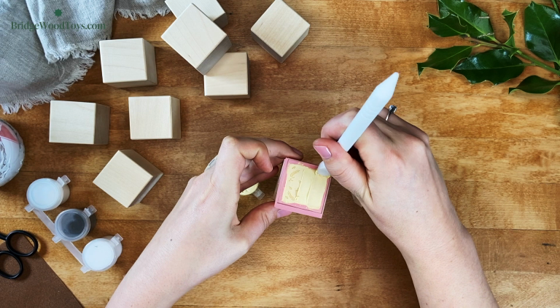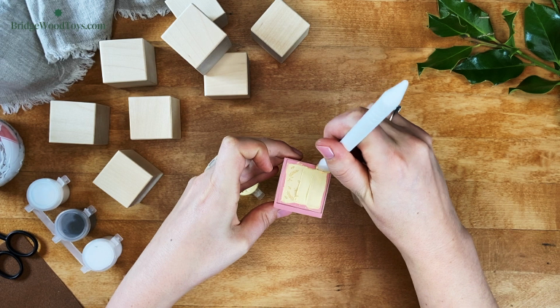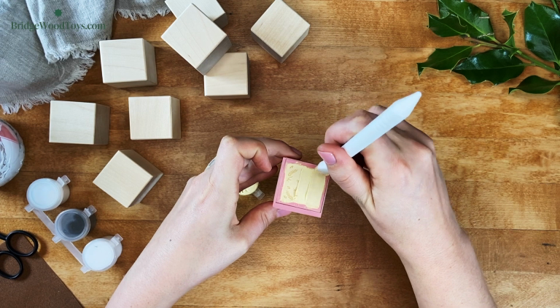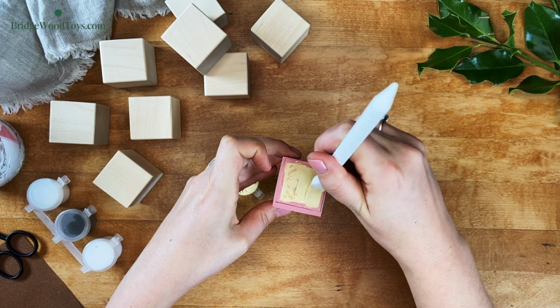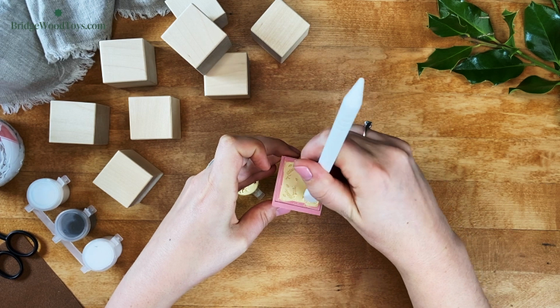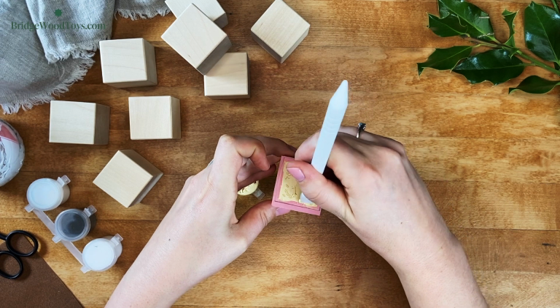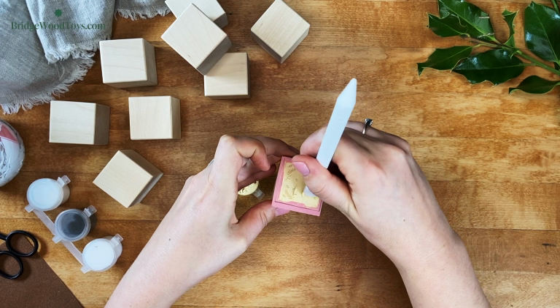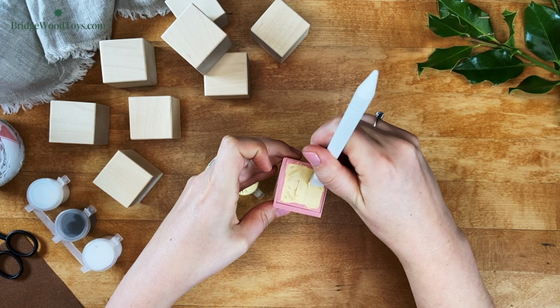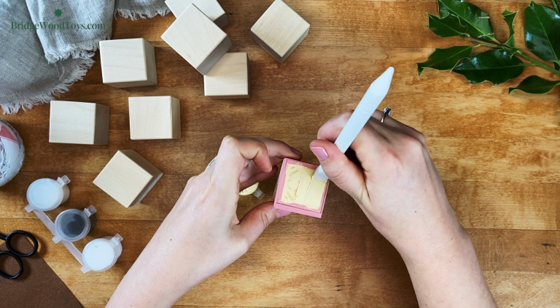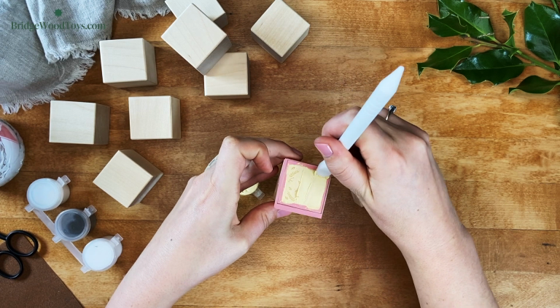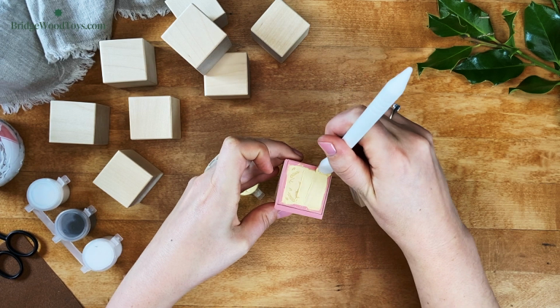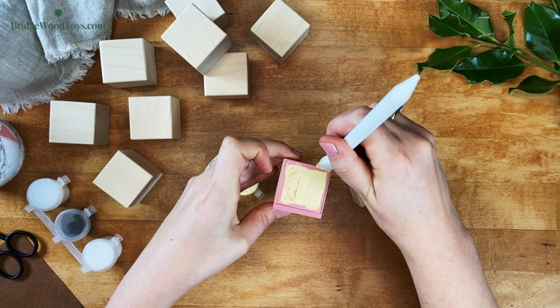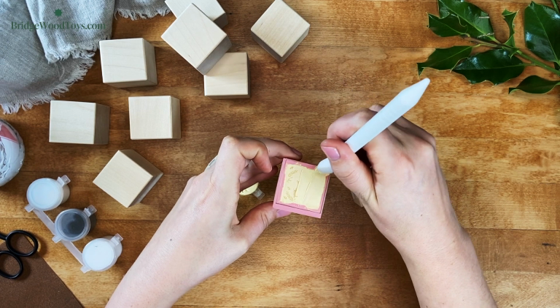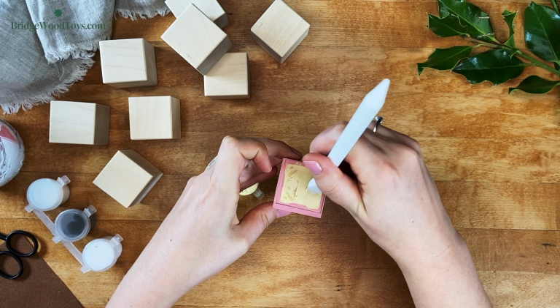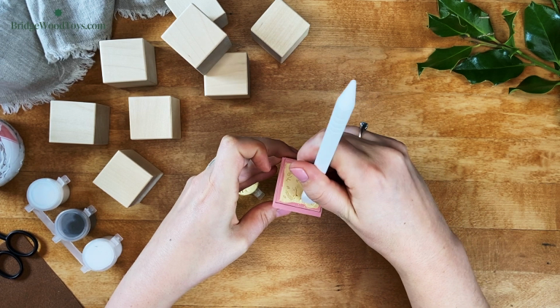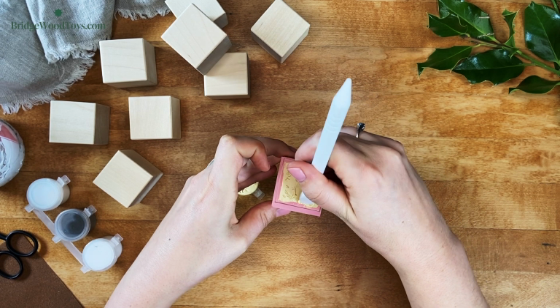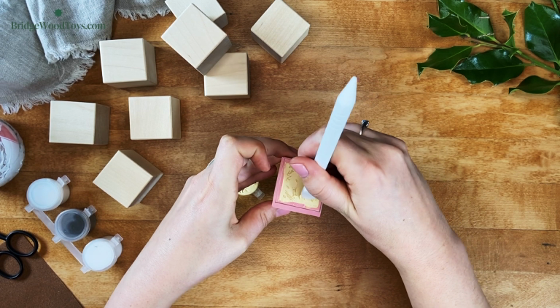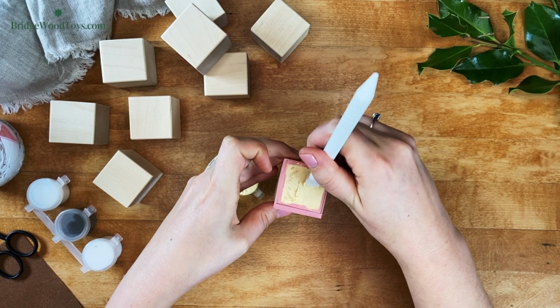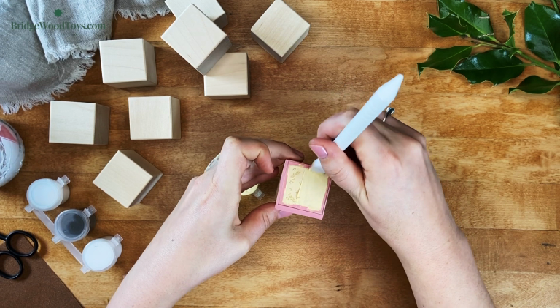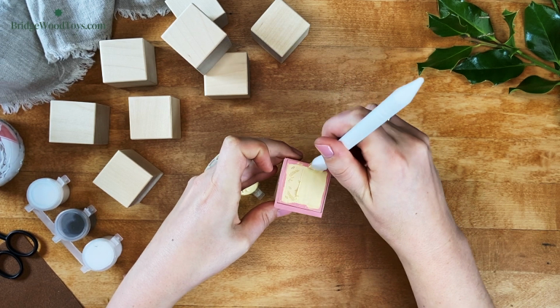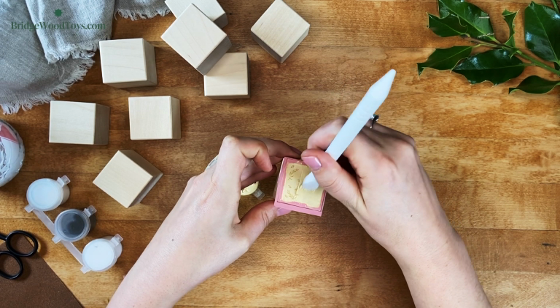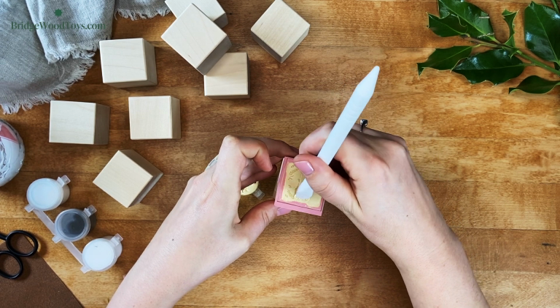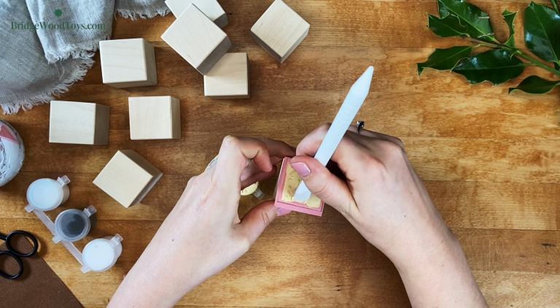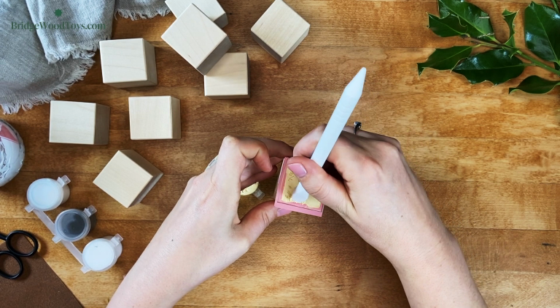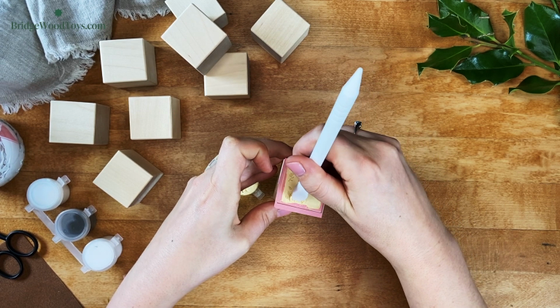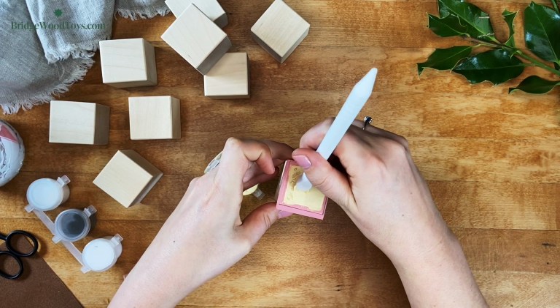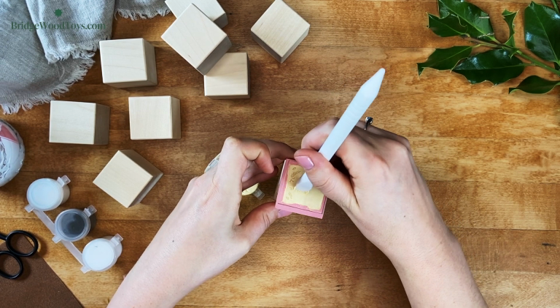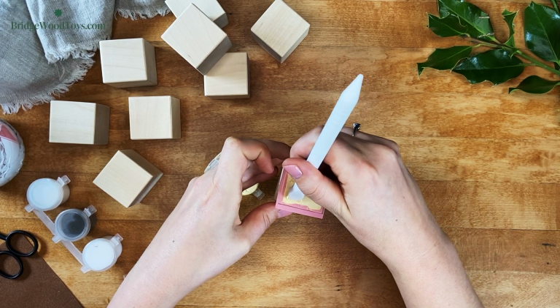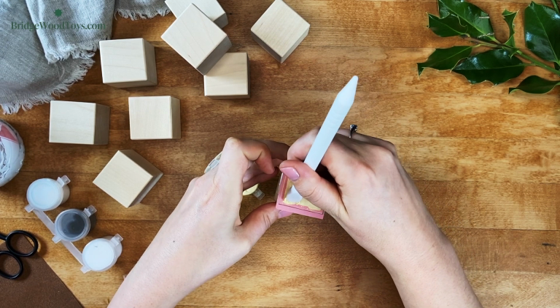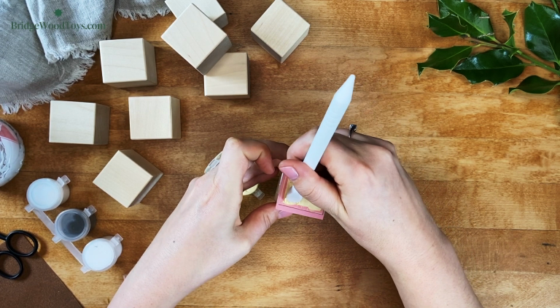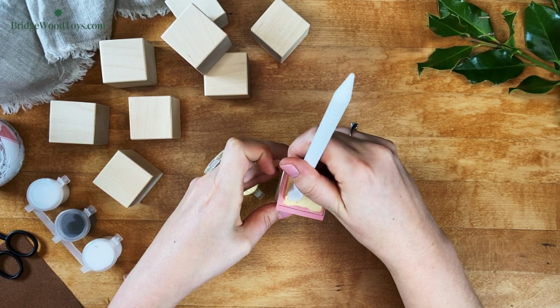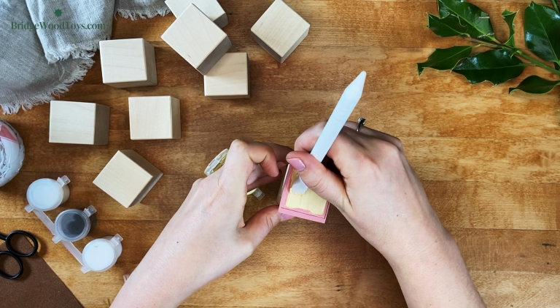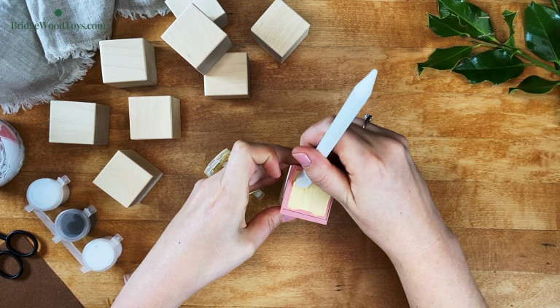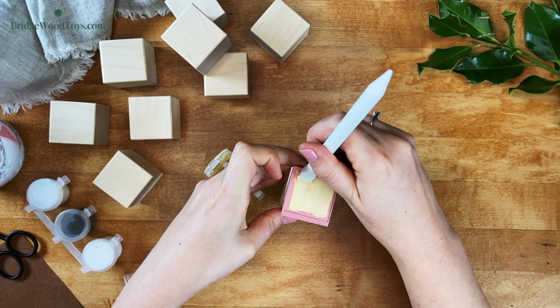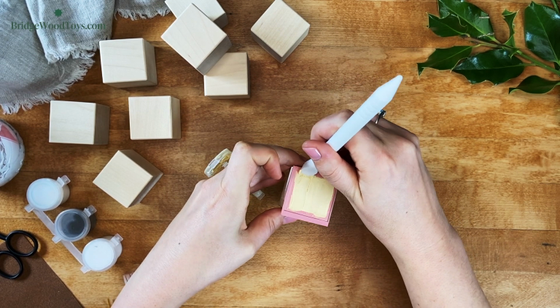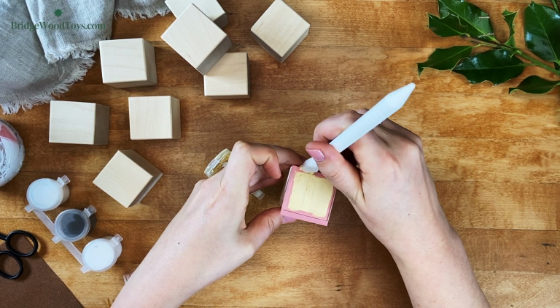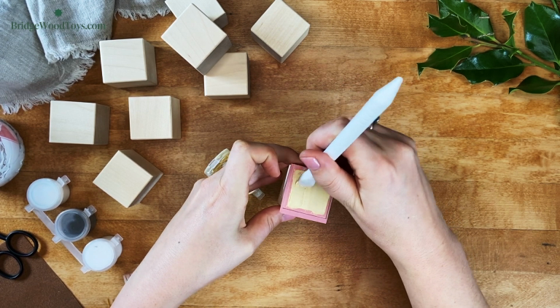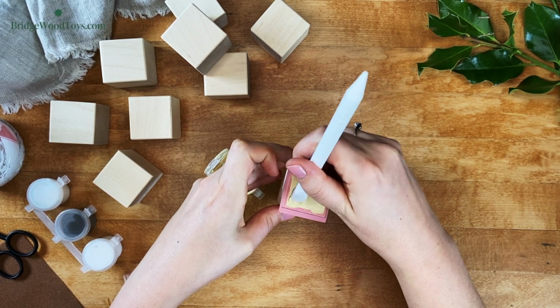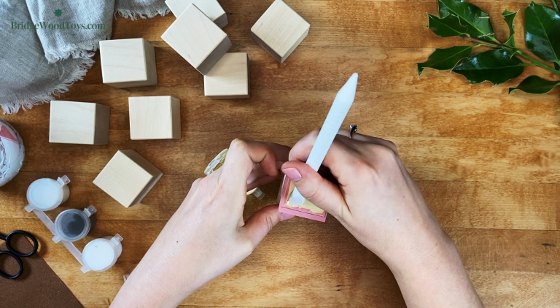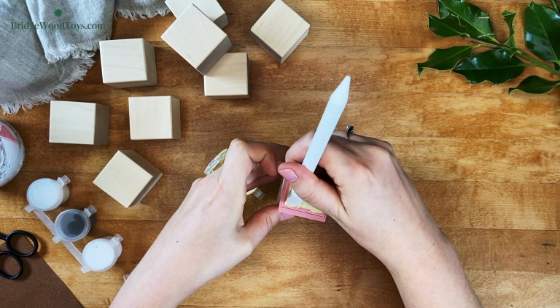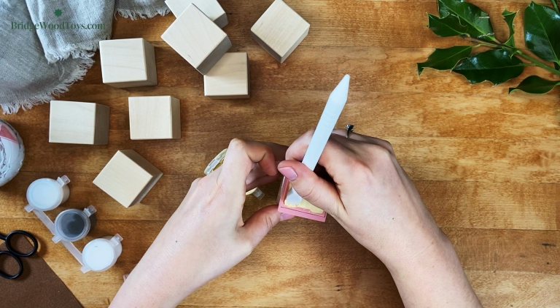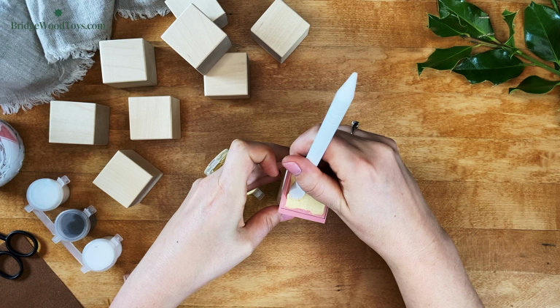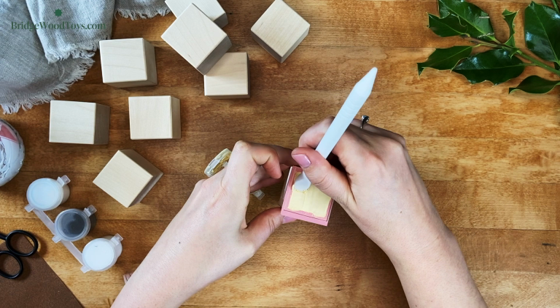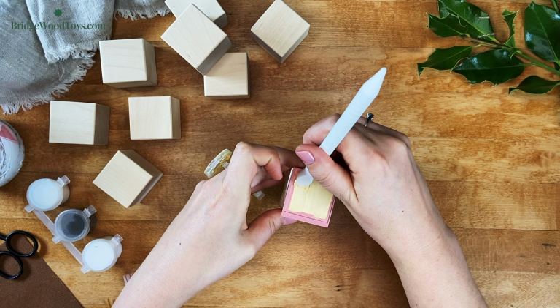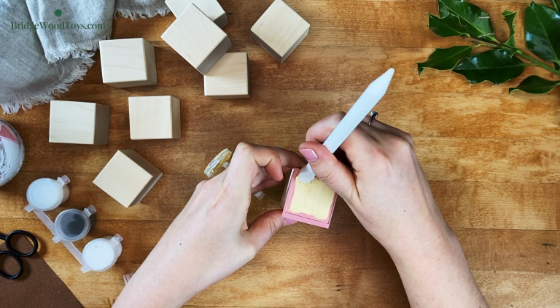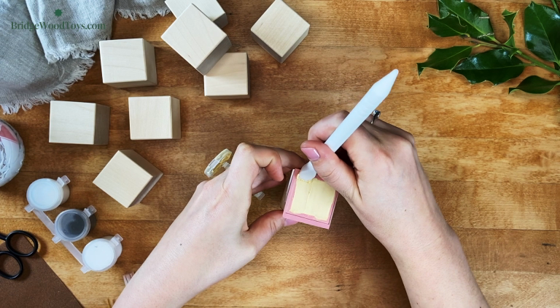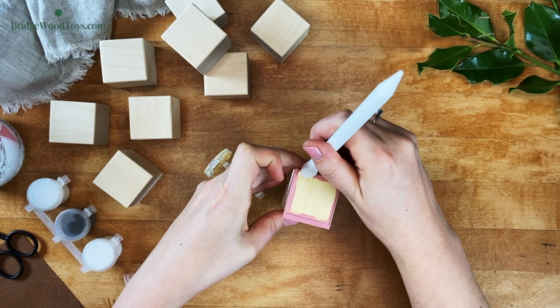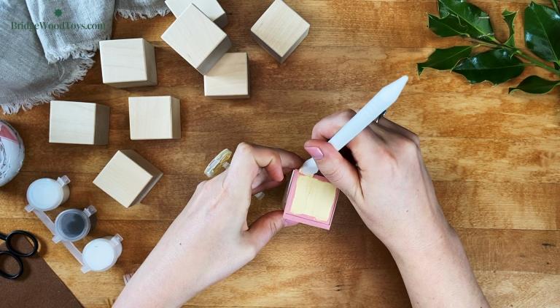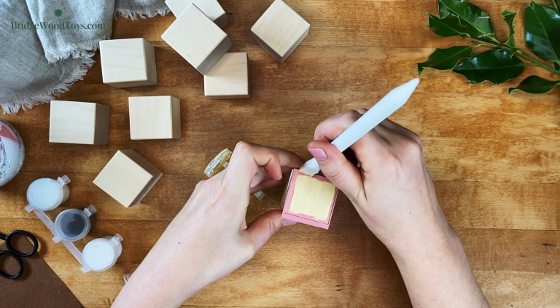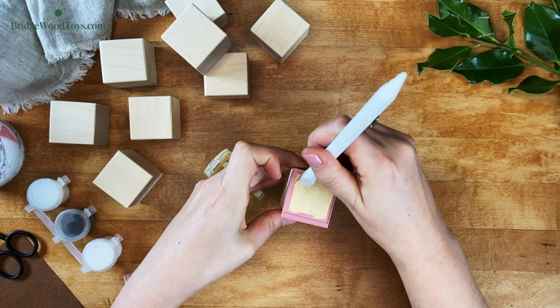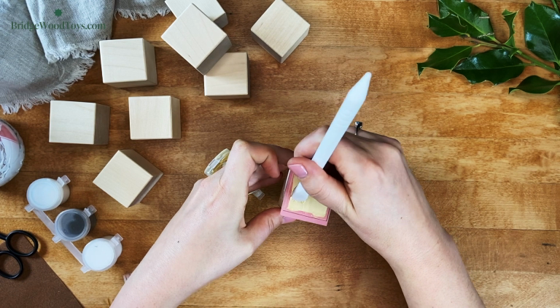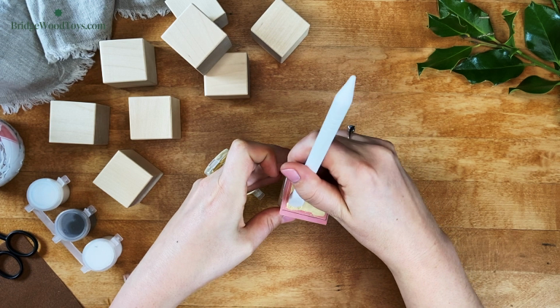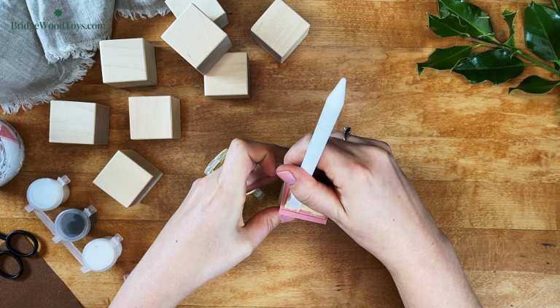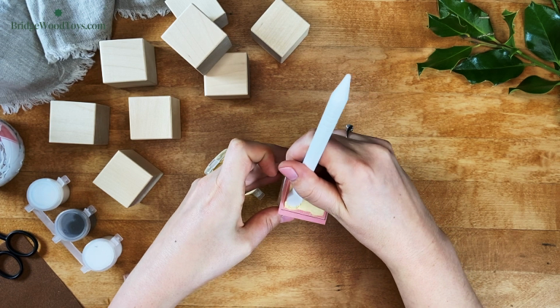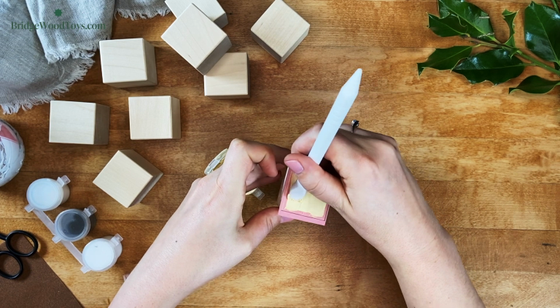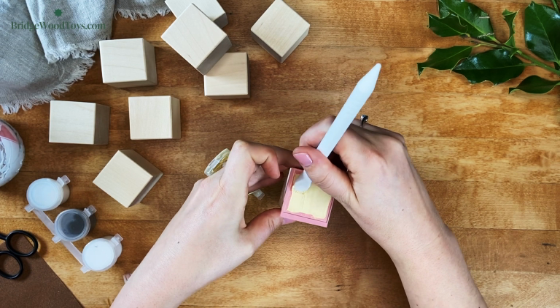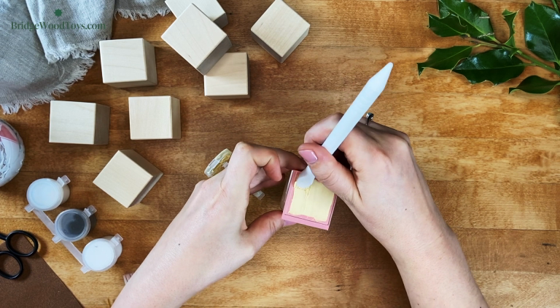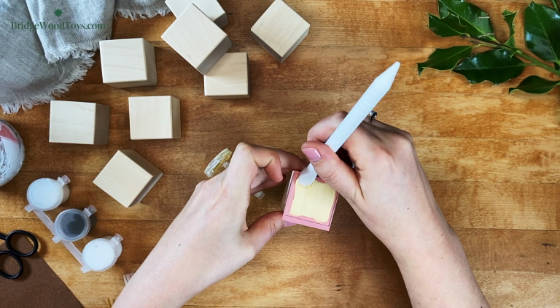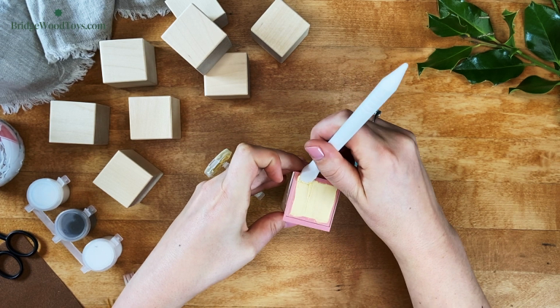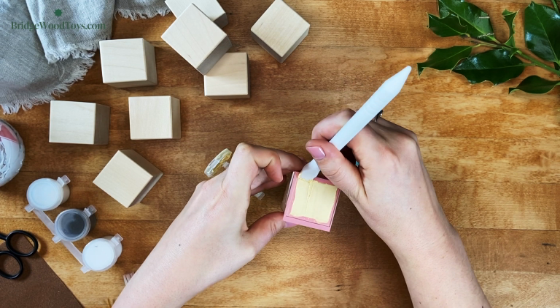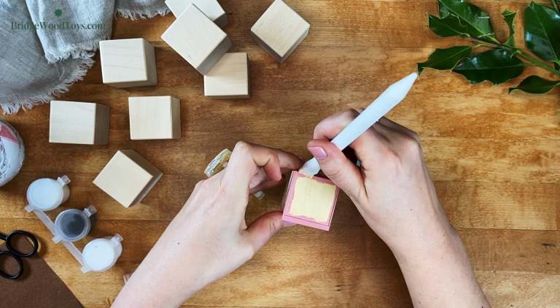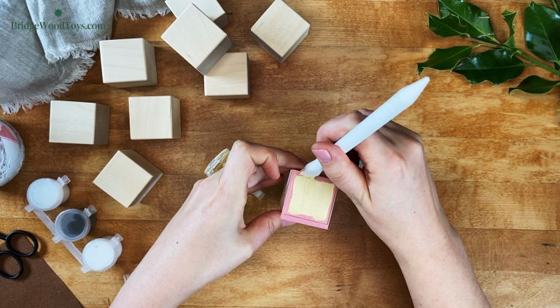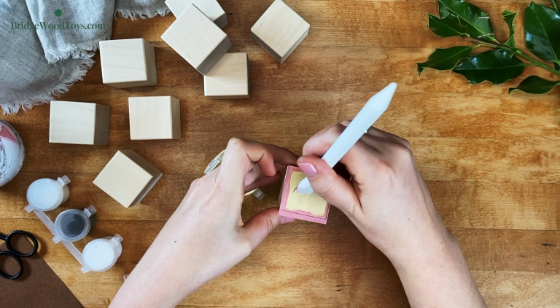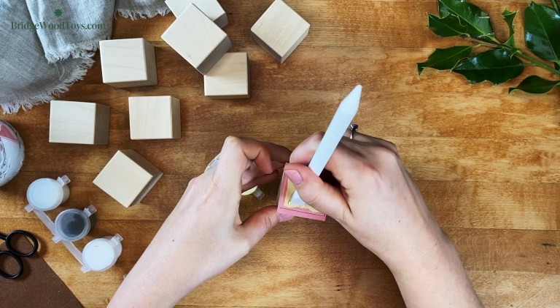But don't worry if that does happen. Check out the links below to see some videos where we show you how to quickly fix your toys if this happens.